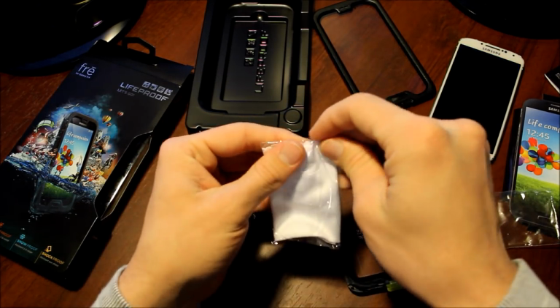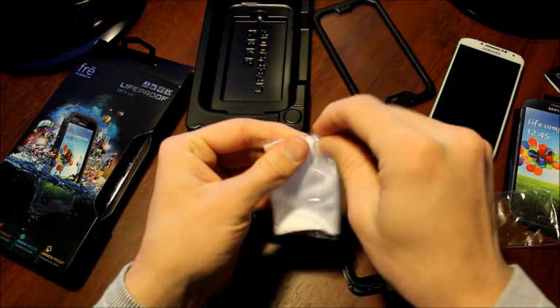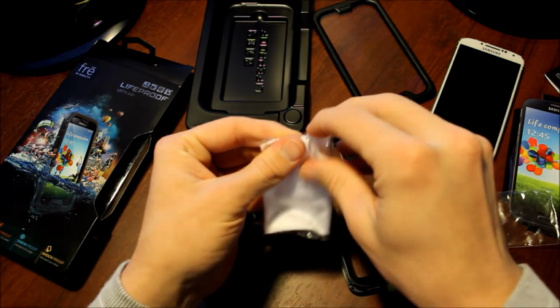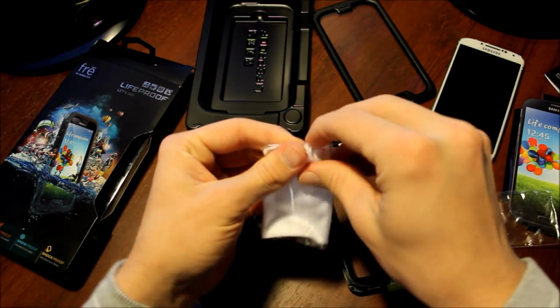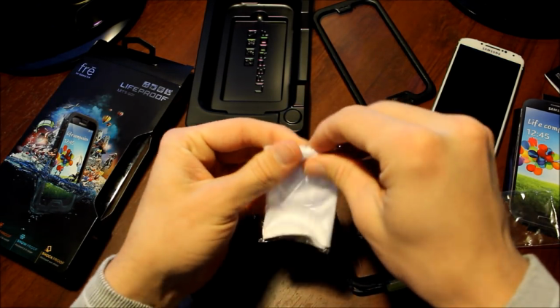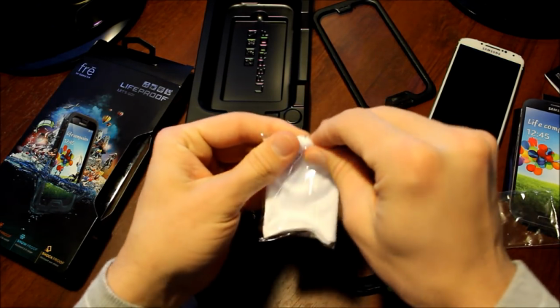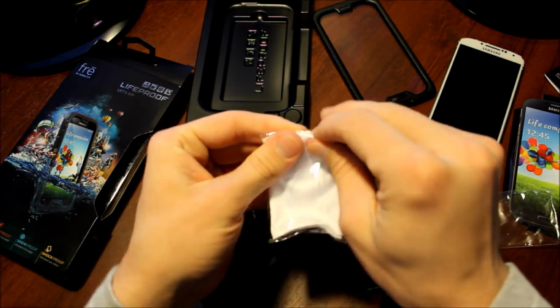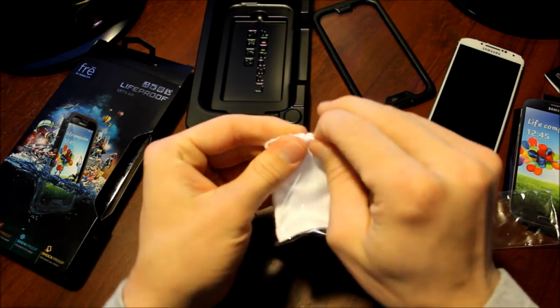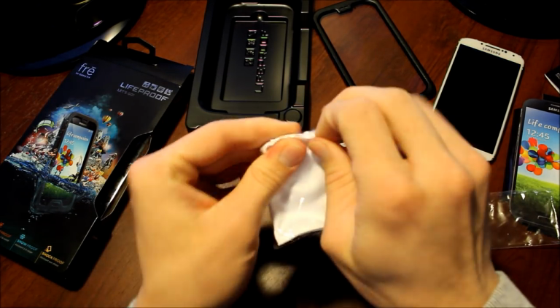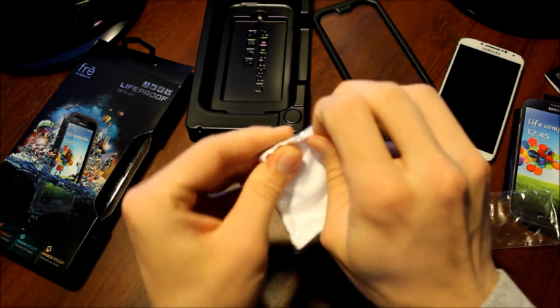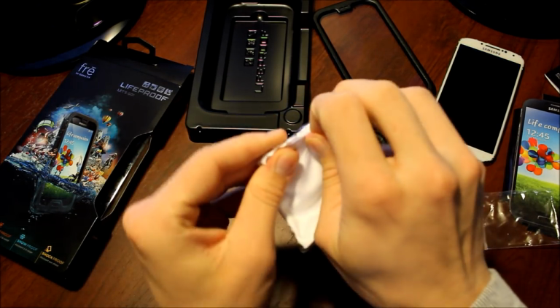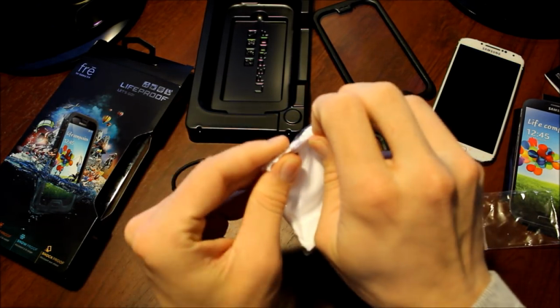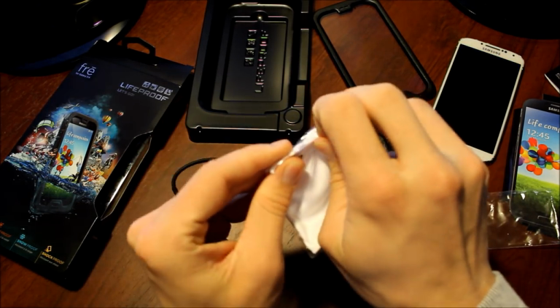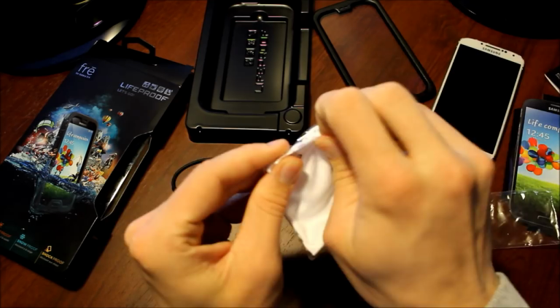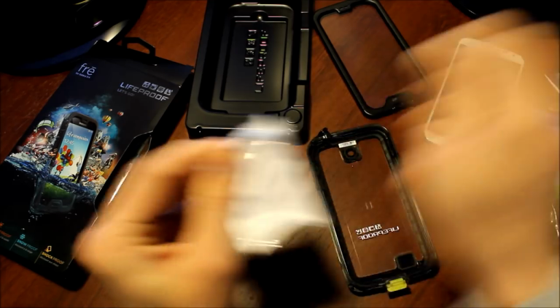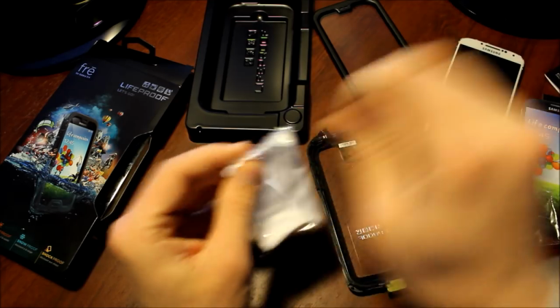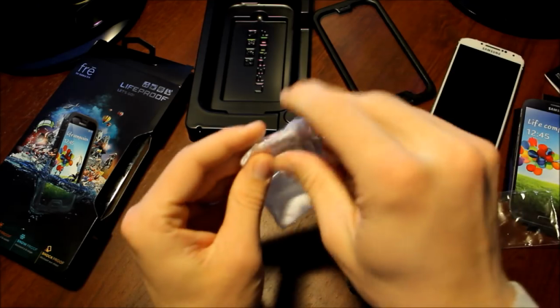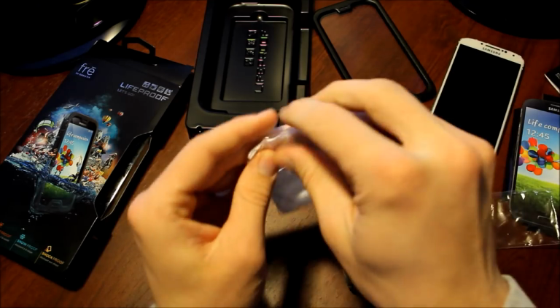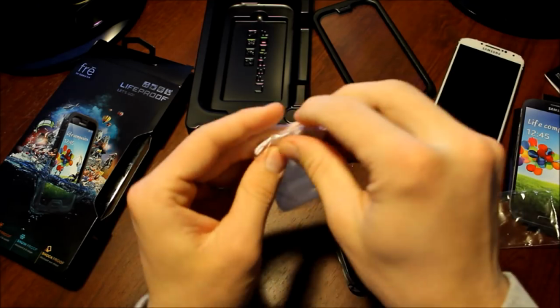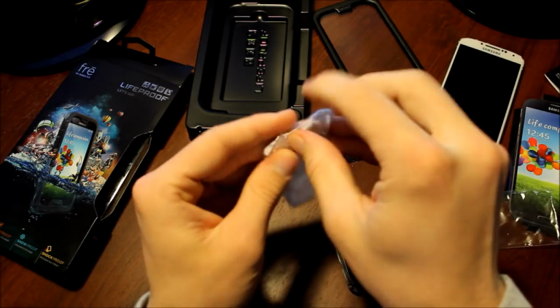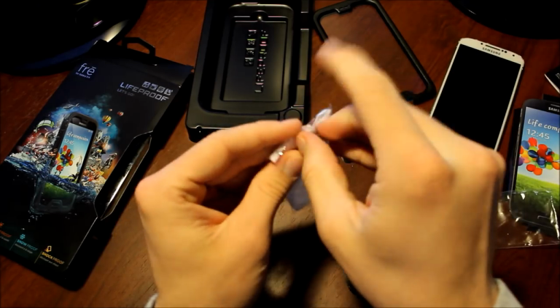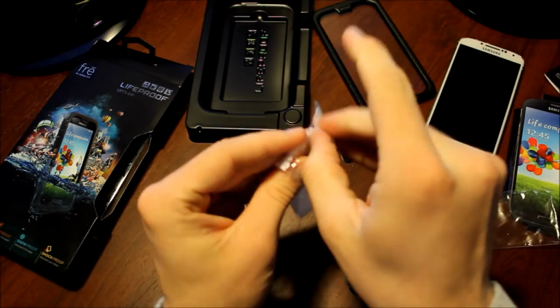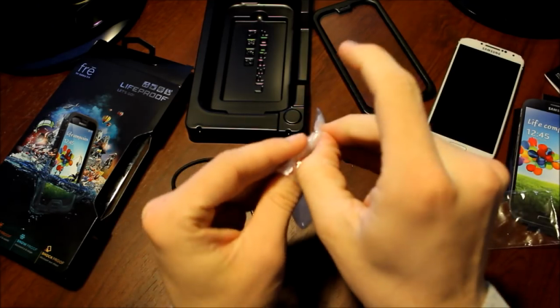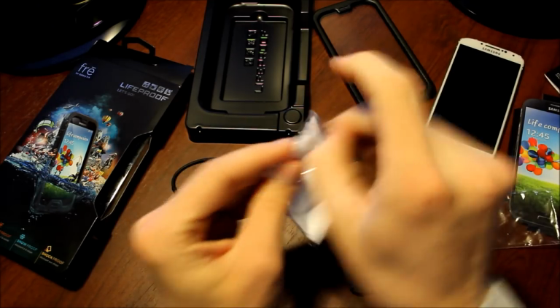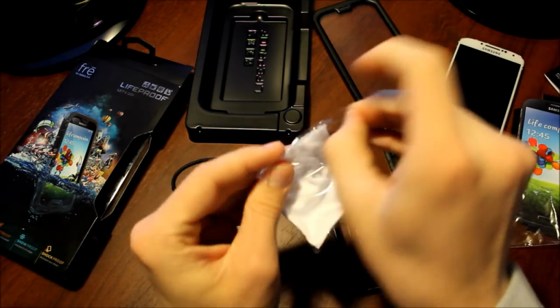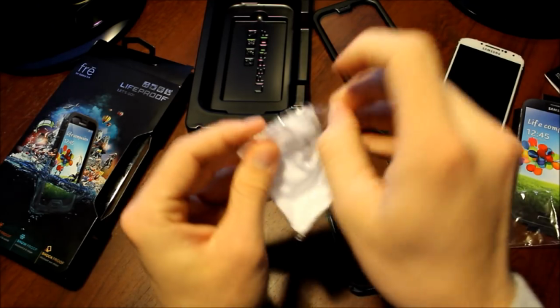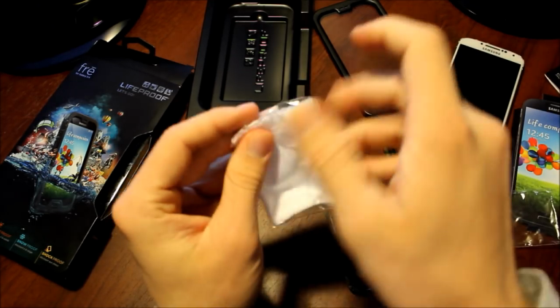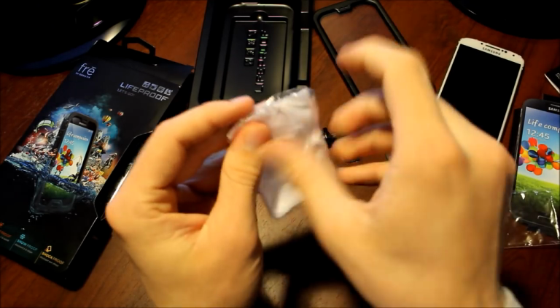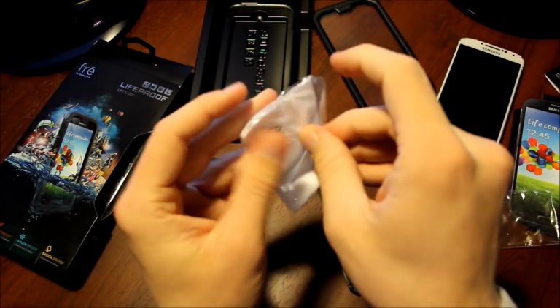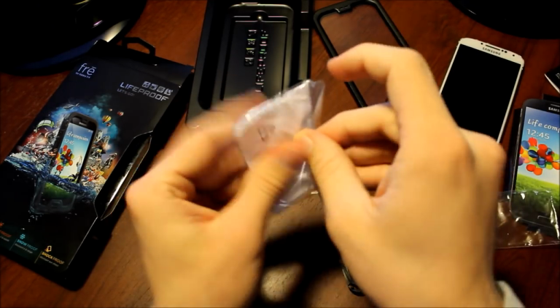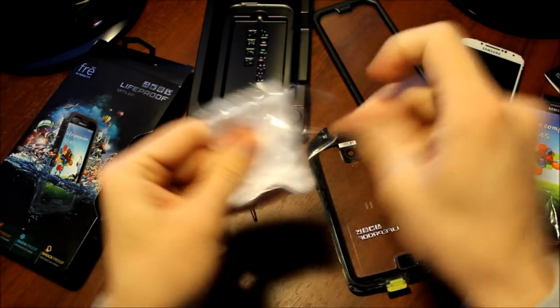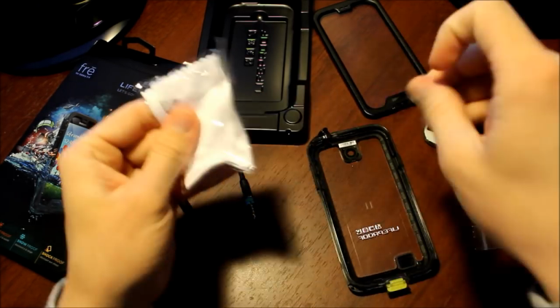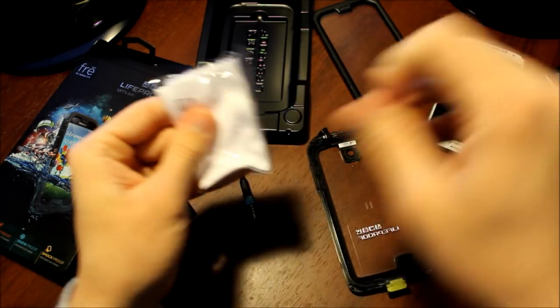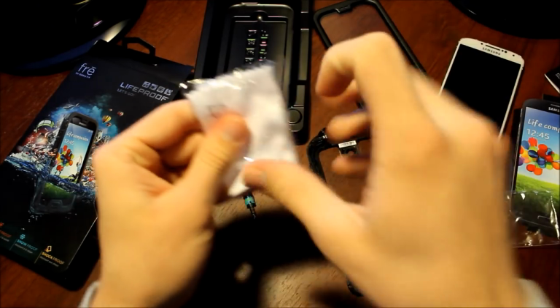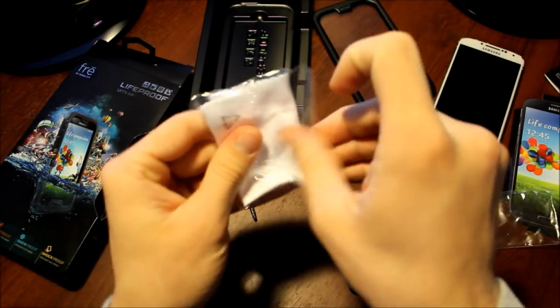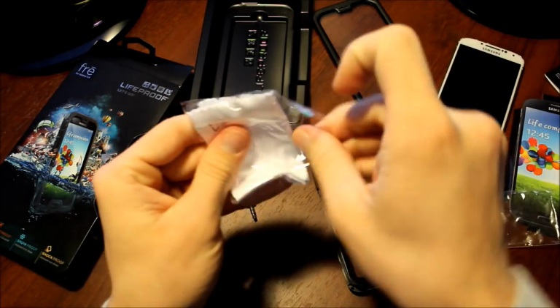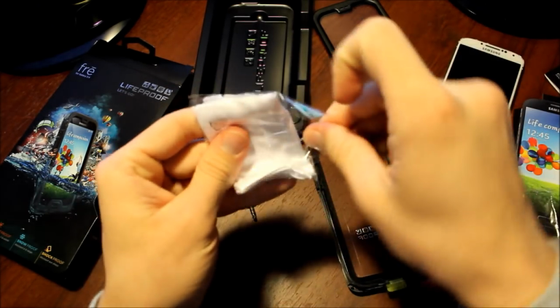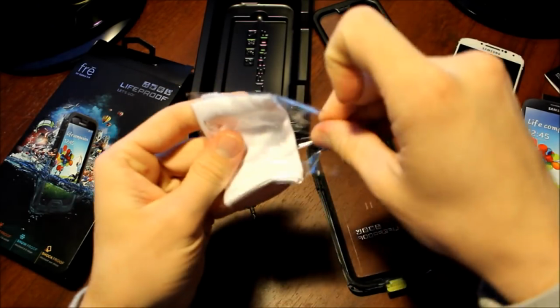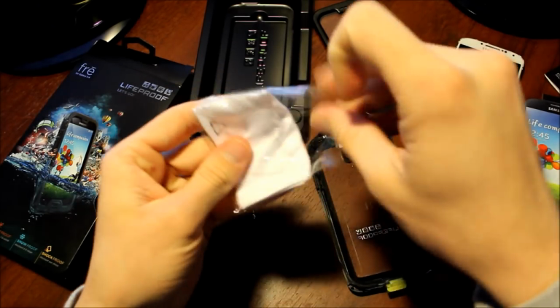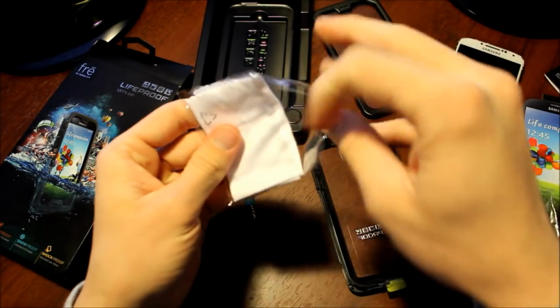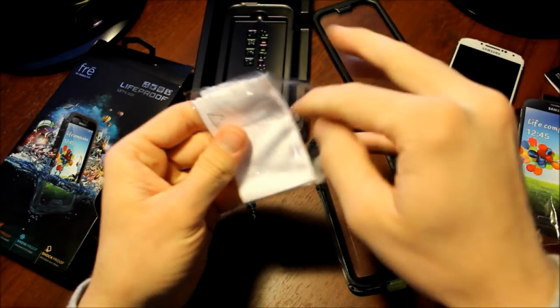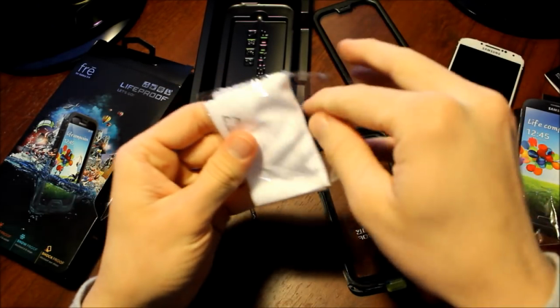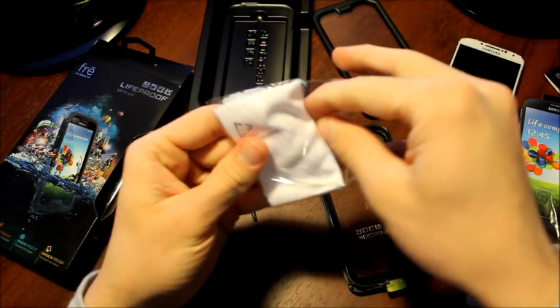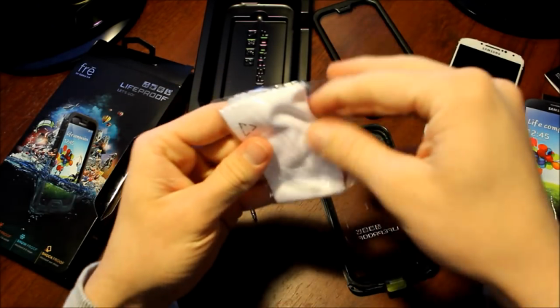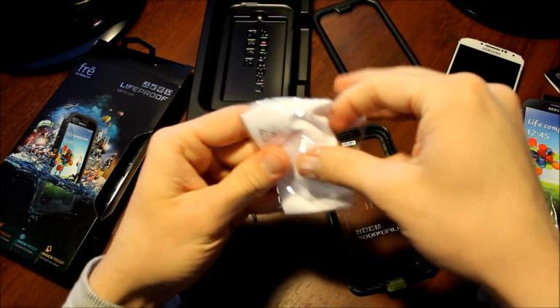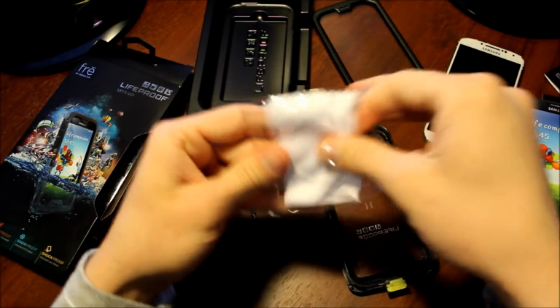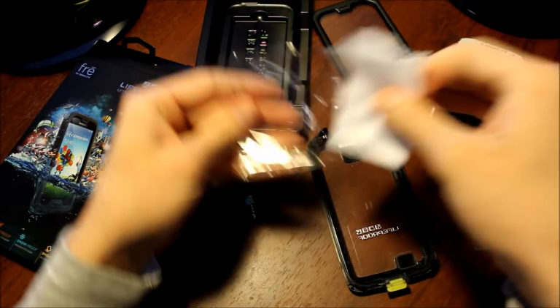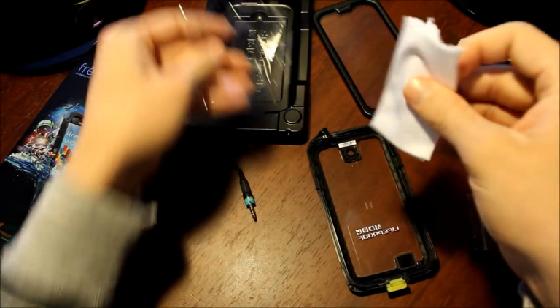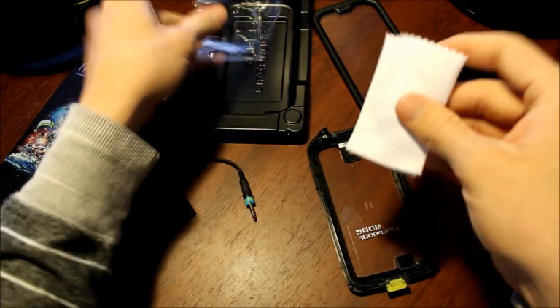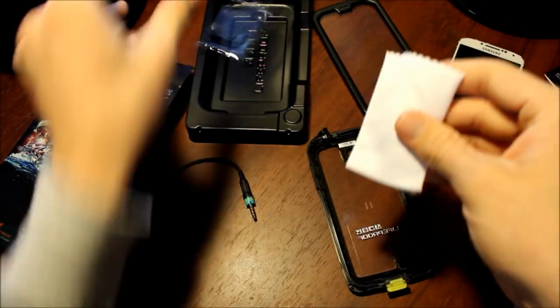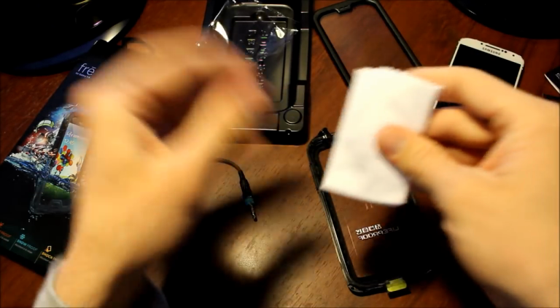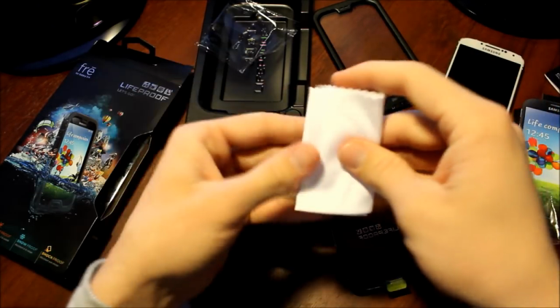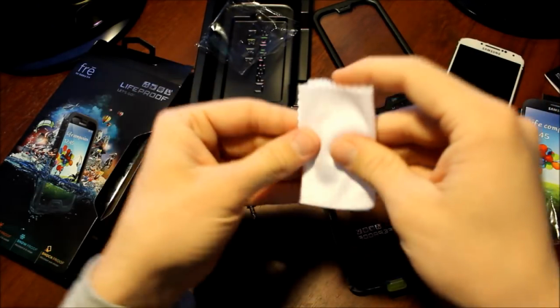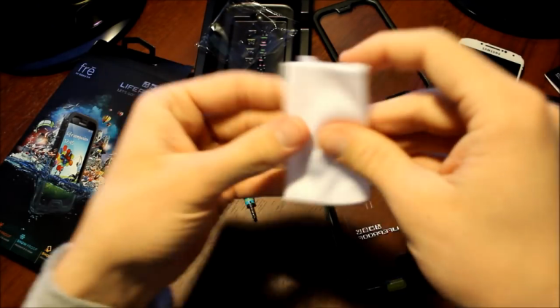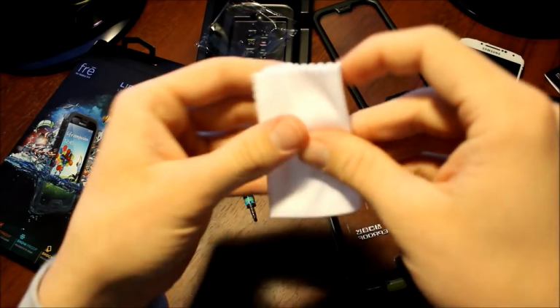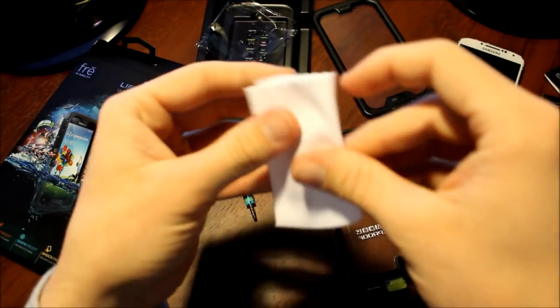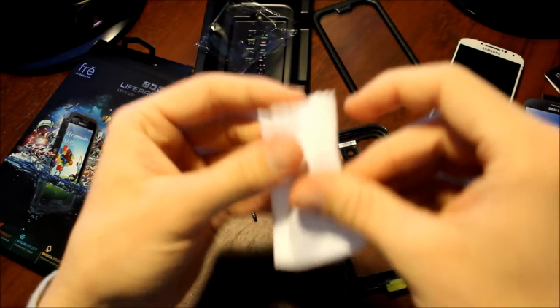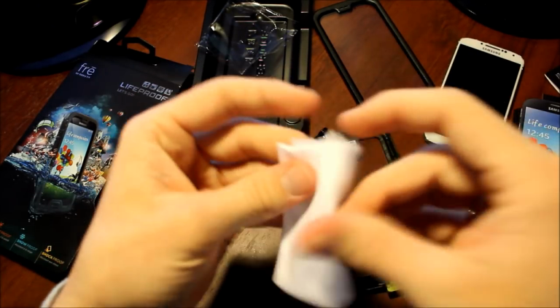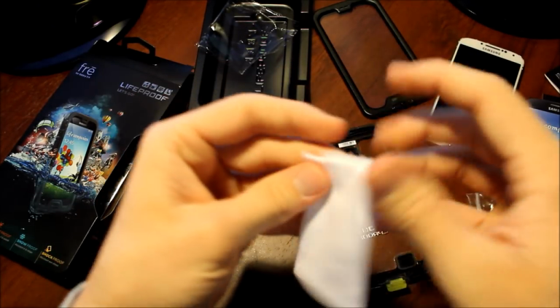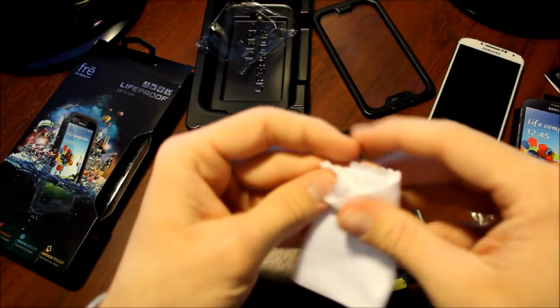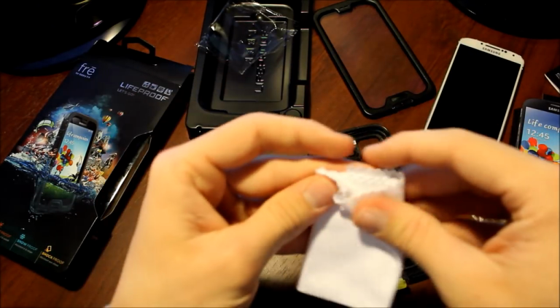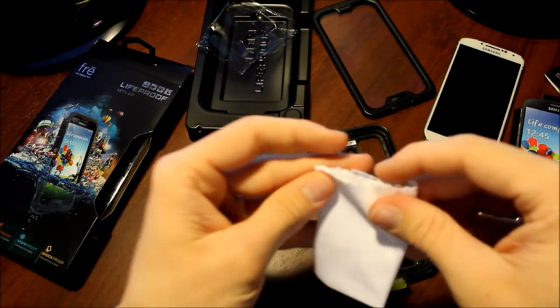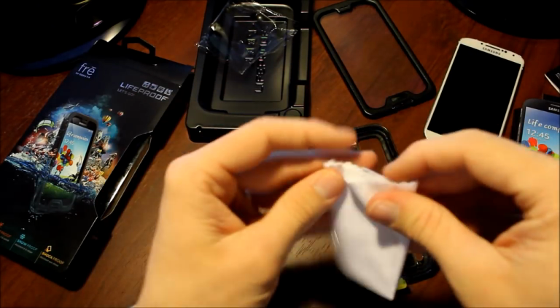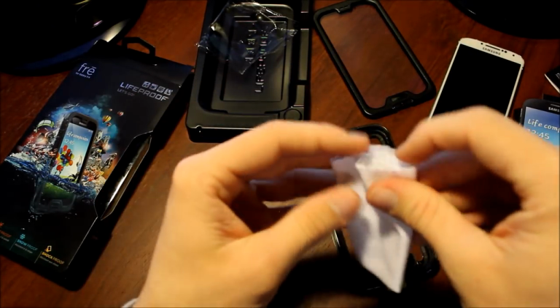Let's unwrap this quick so we can clean off the screens.